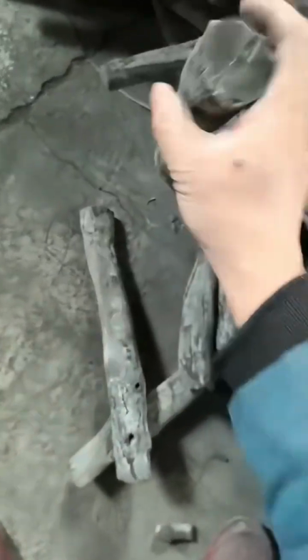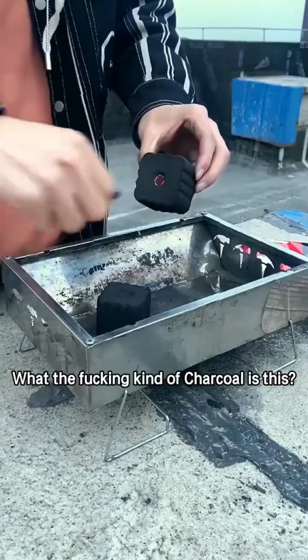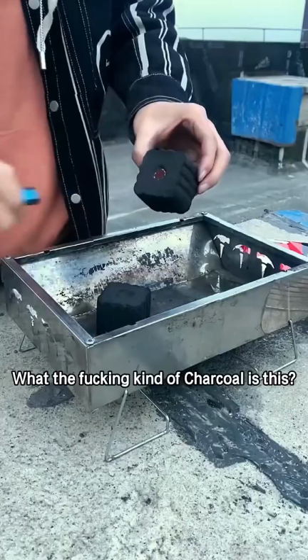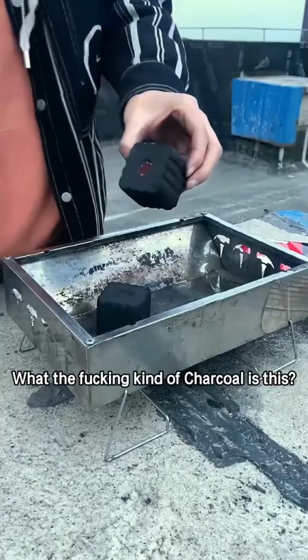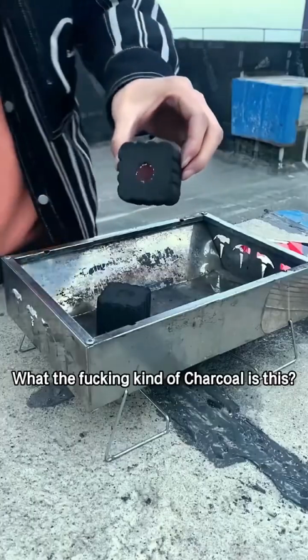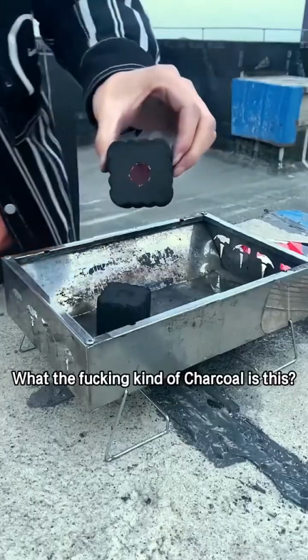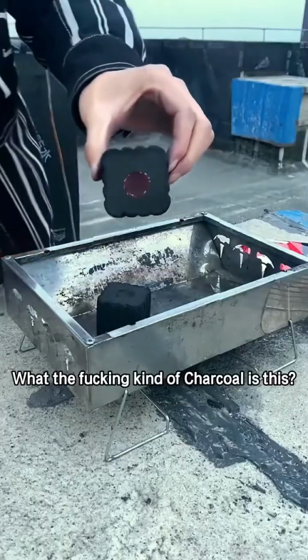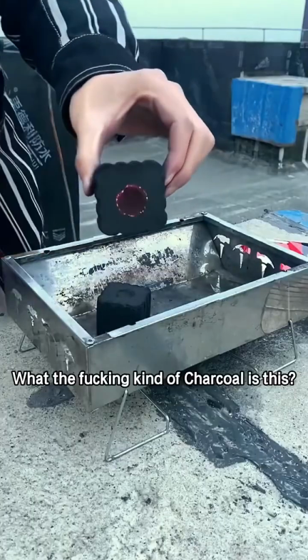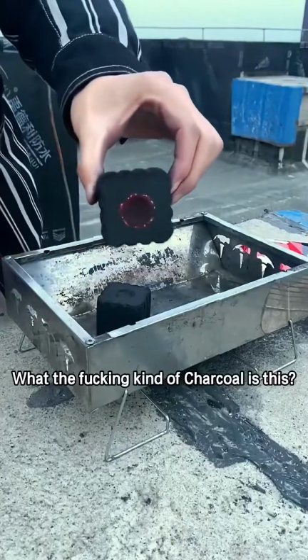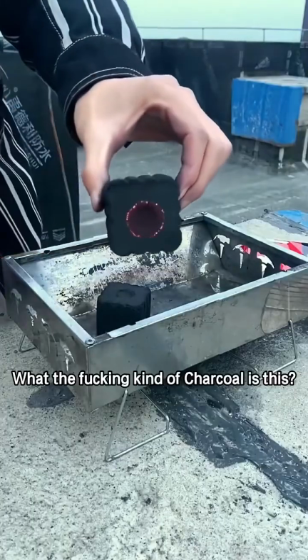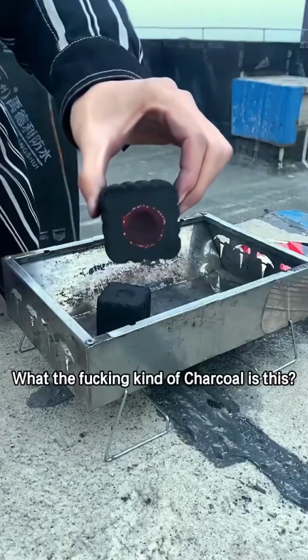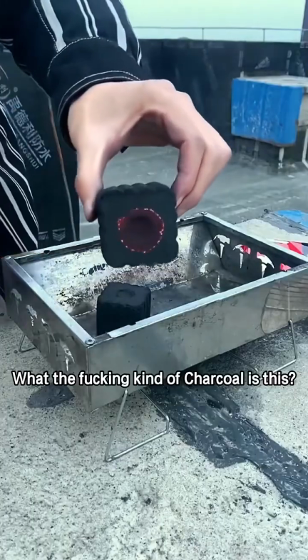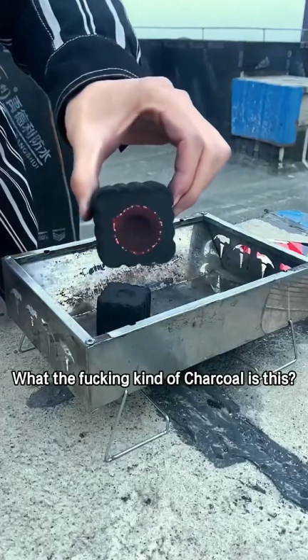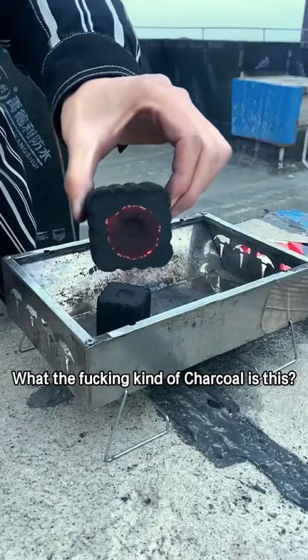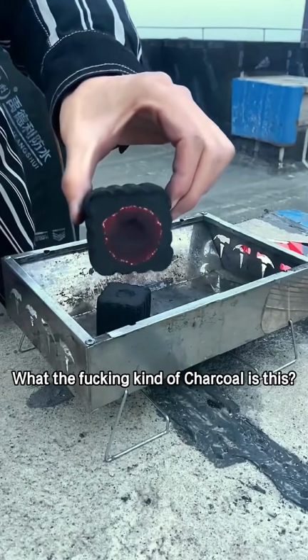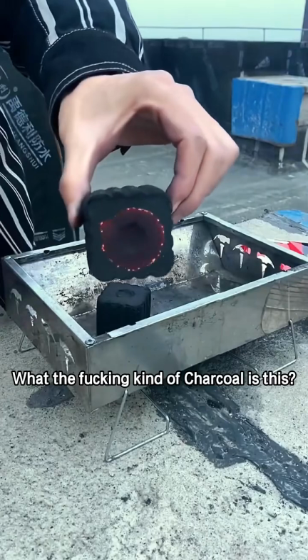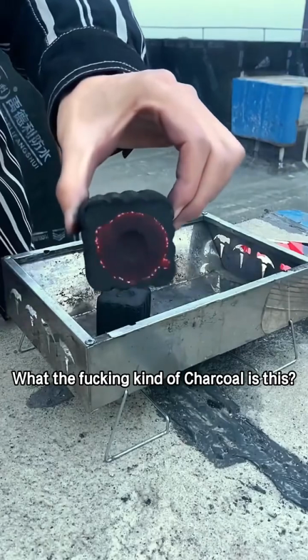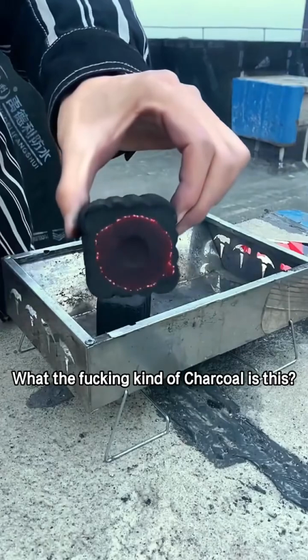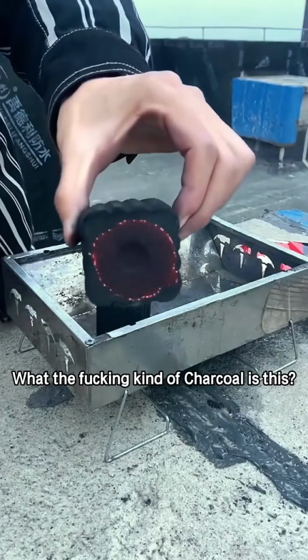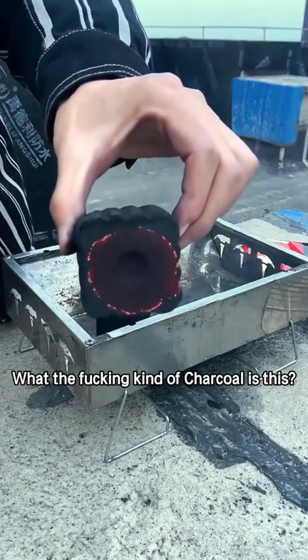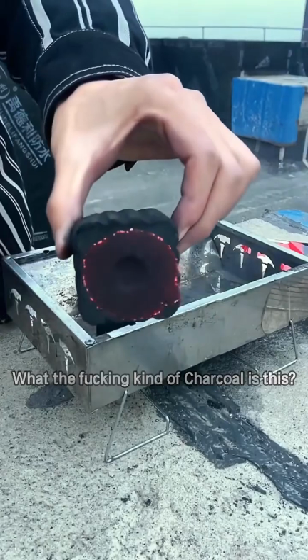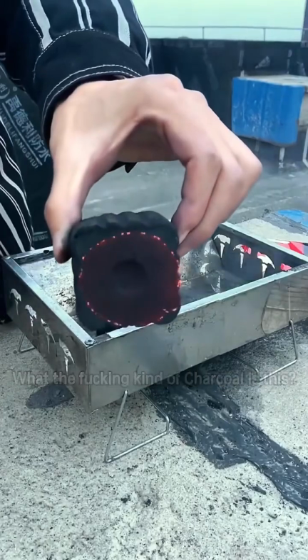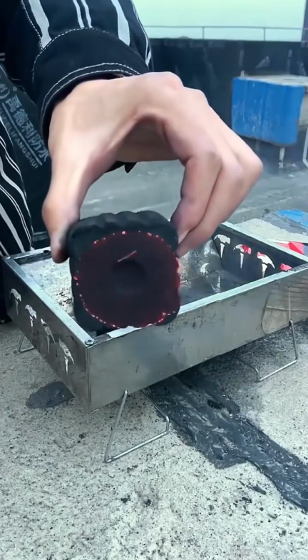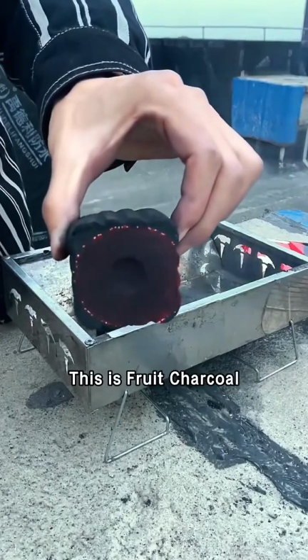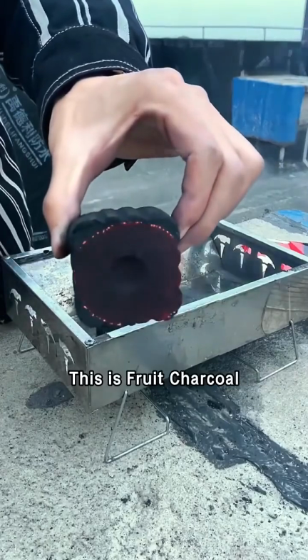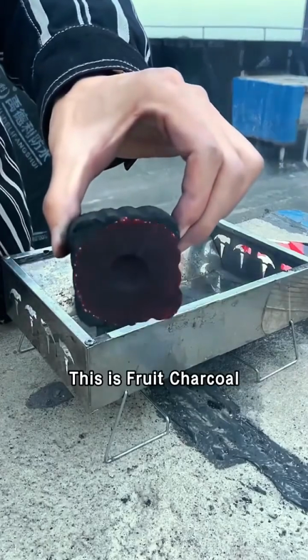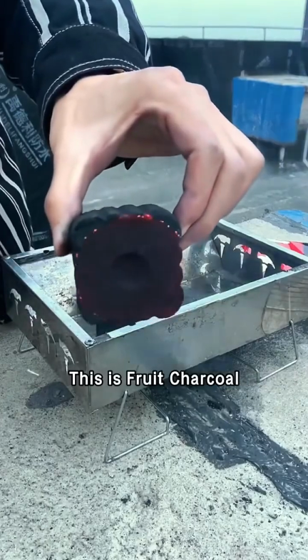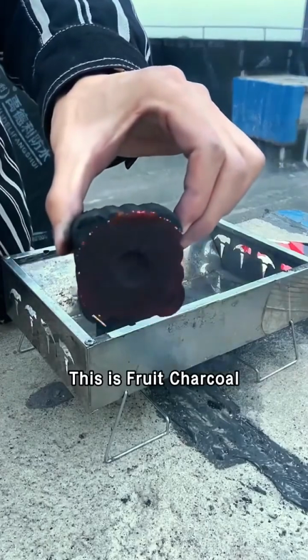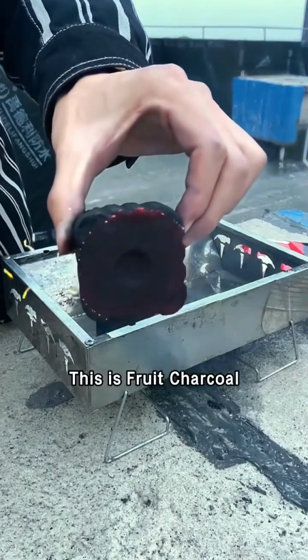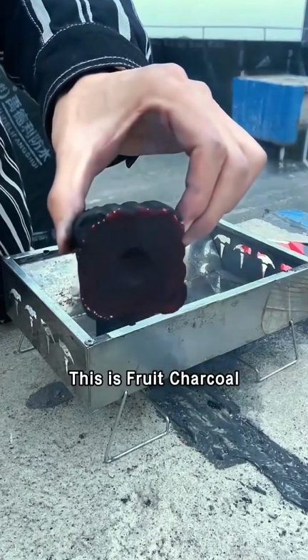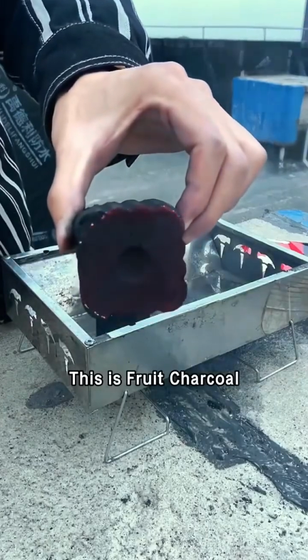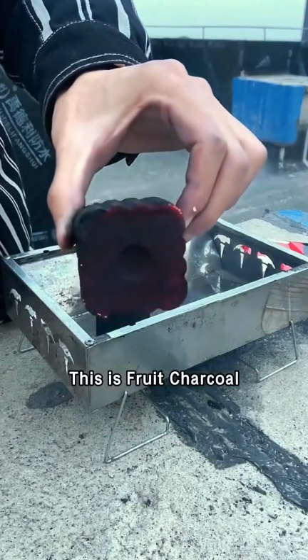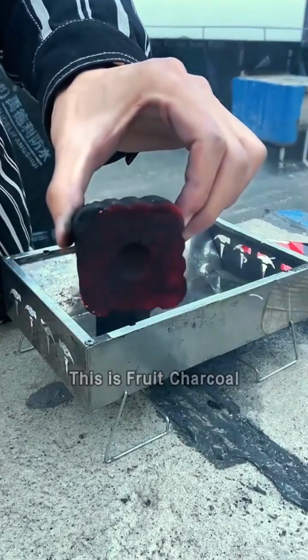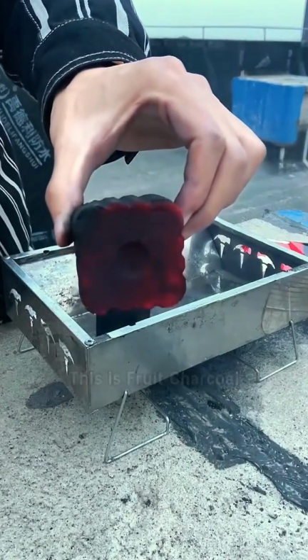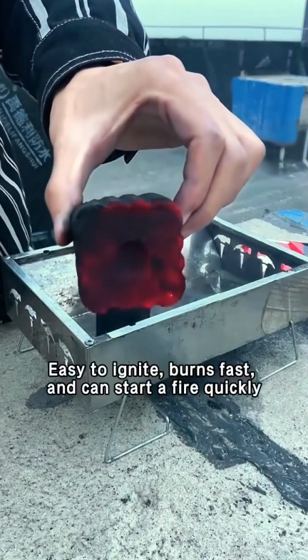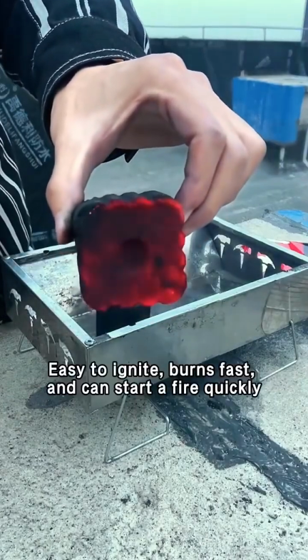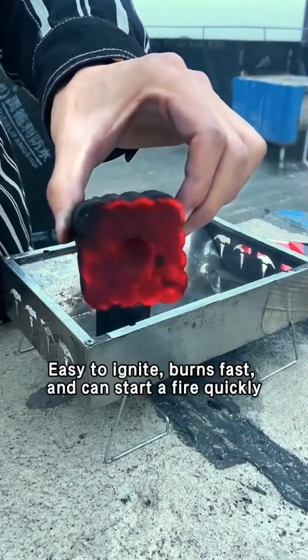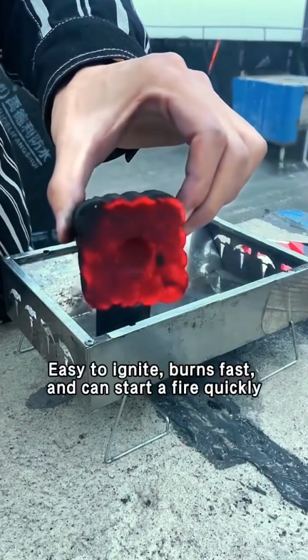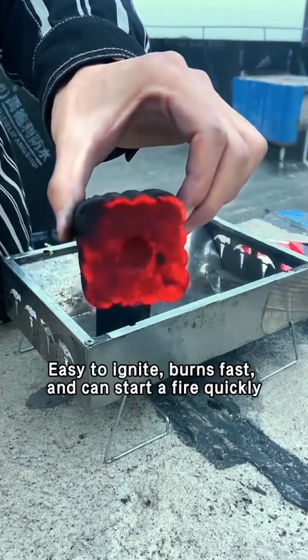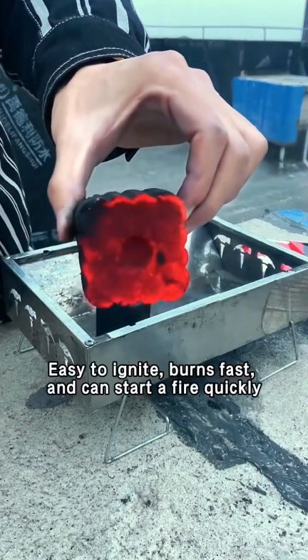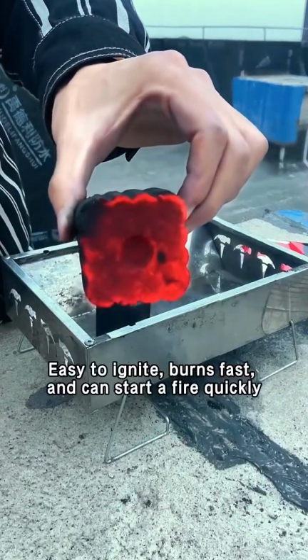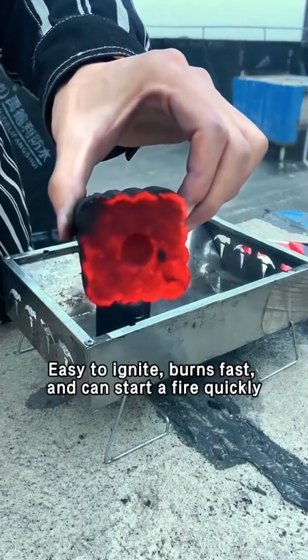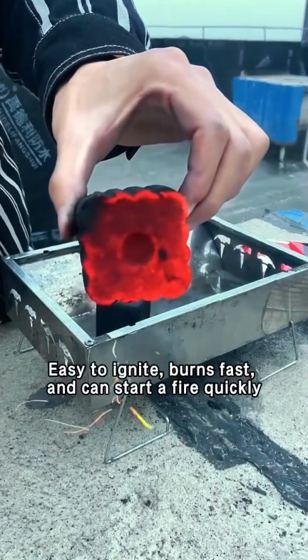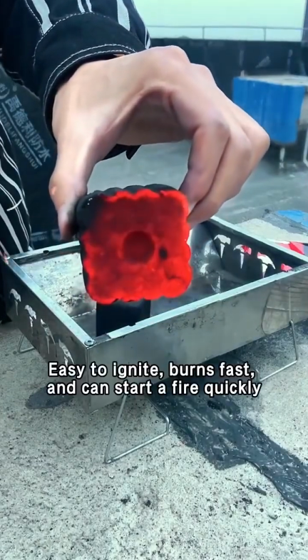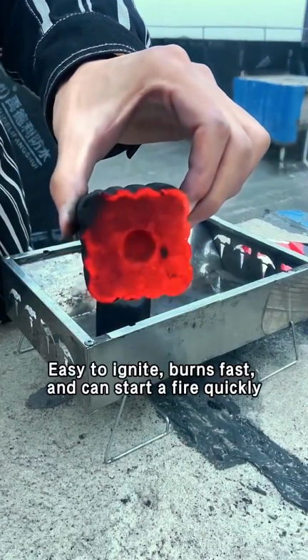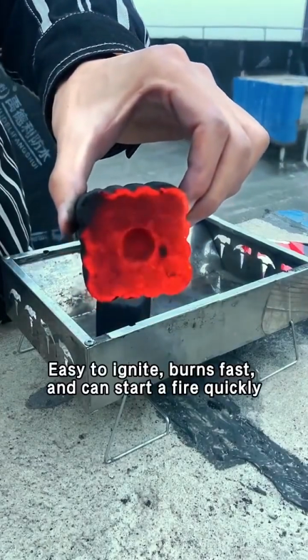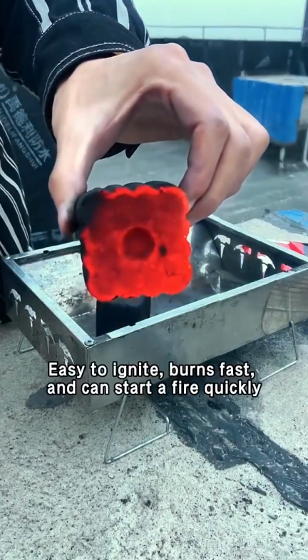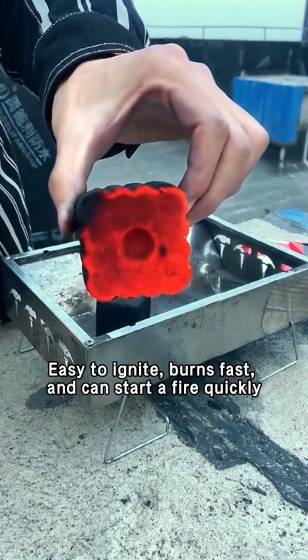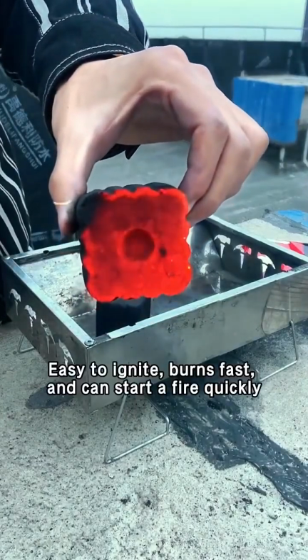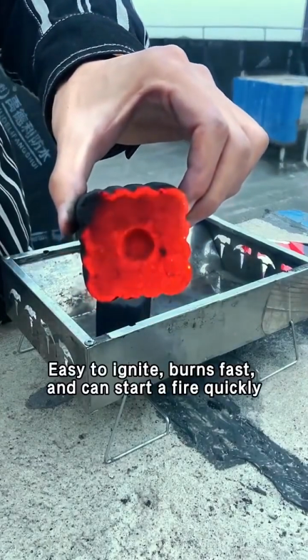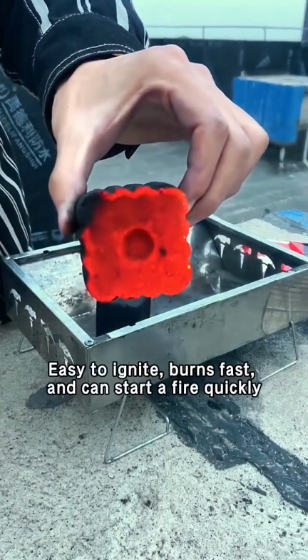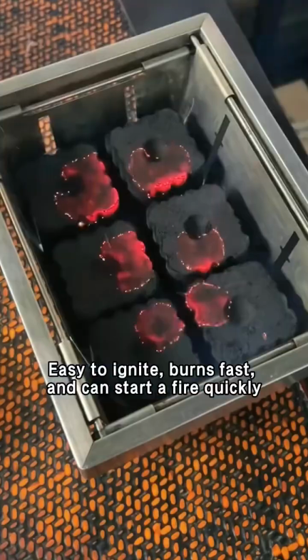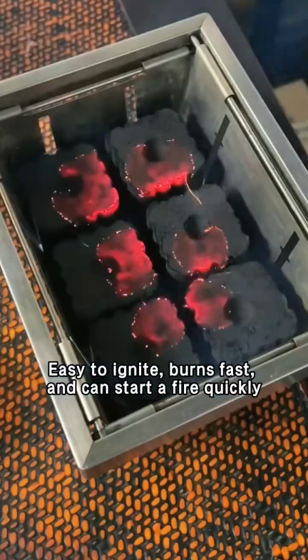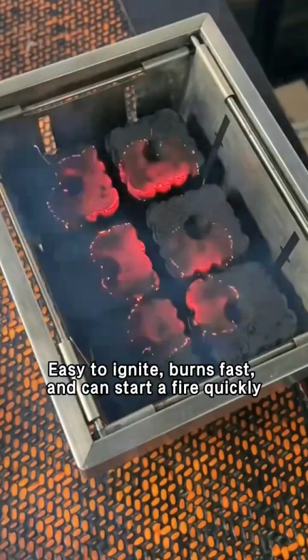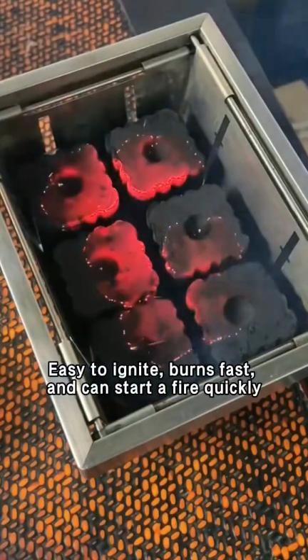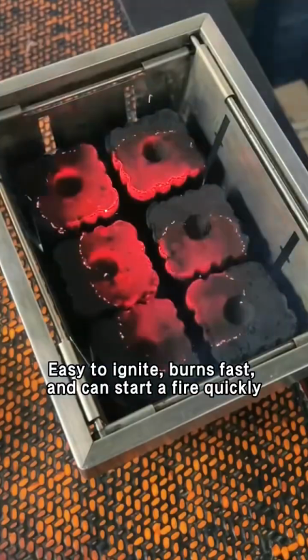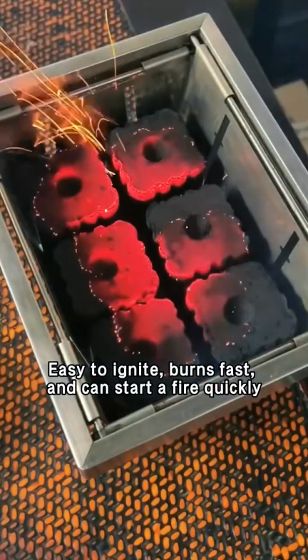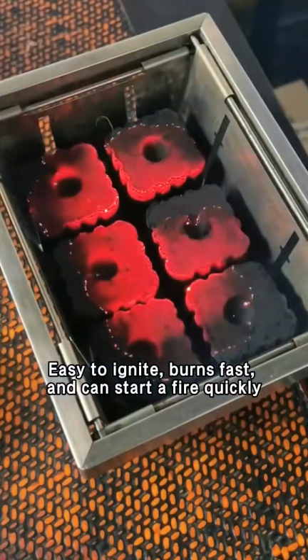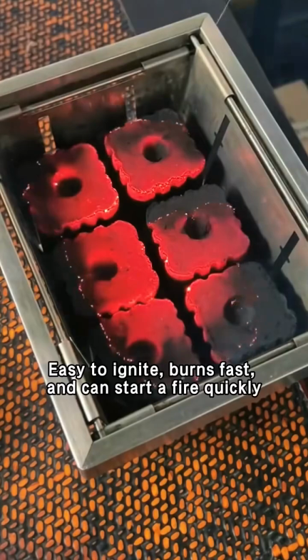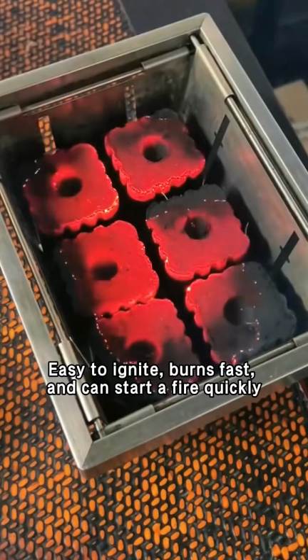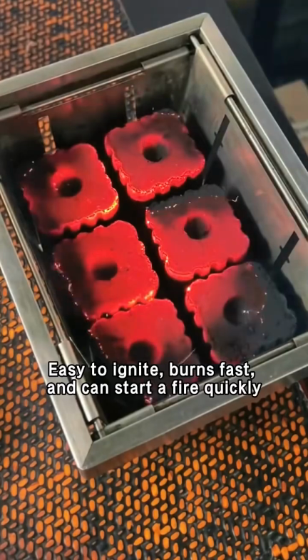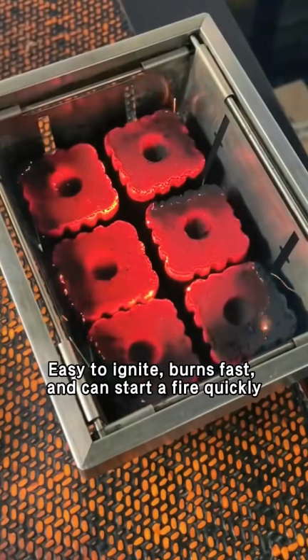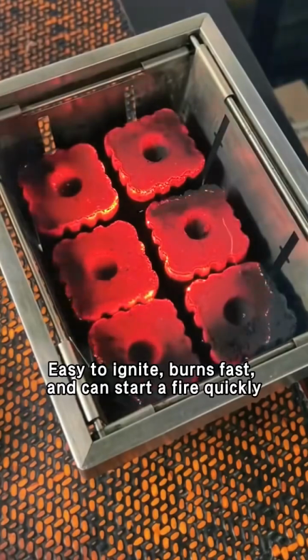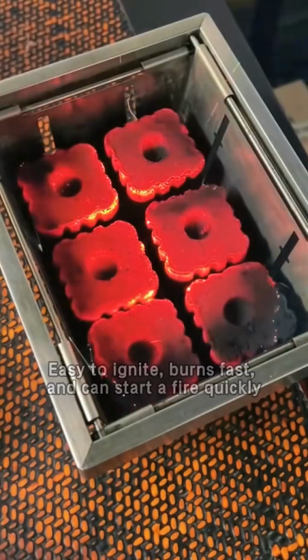What the fucking kind of charcoal is this? This is free charcoal — easy to ignite, burns fast, and can start a fire quickly.